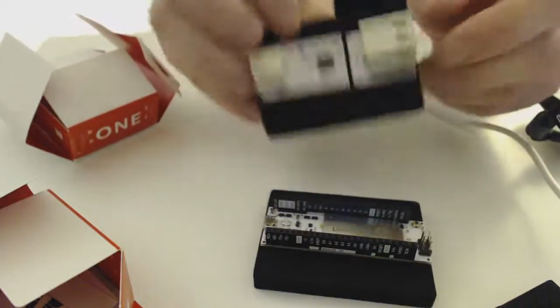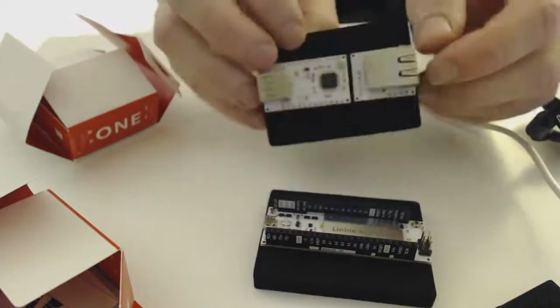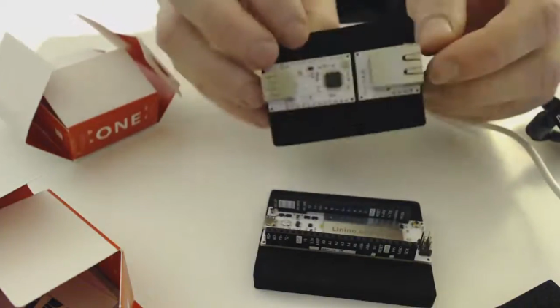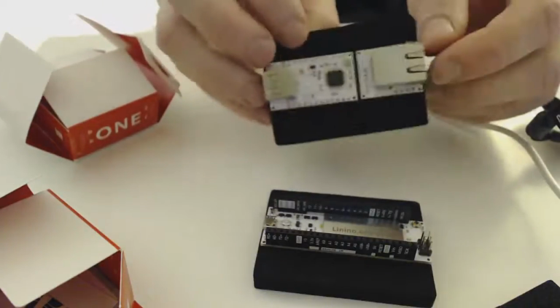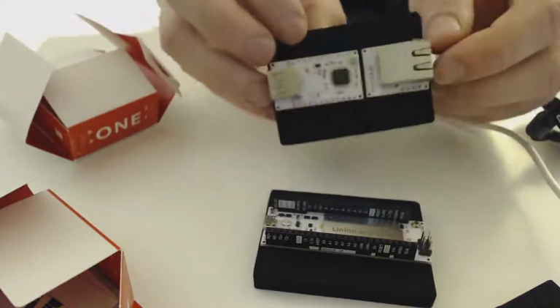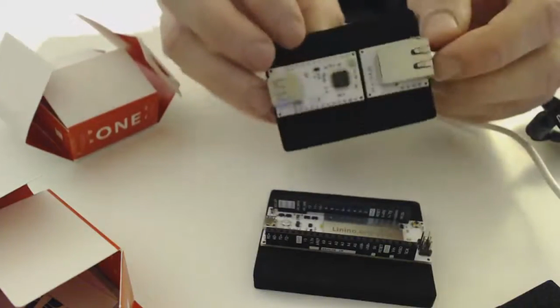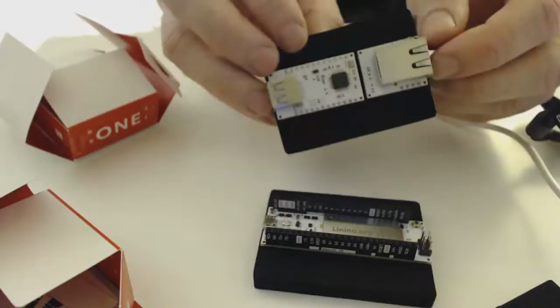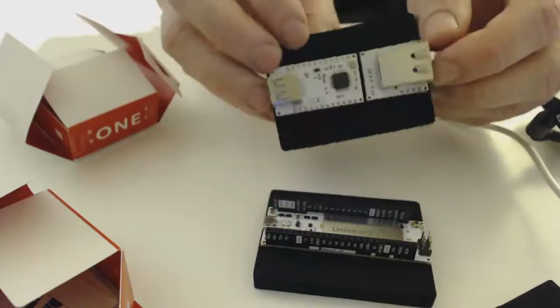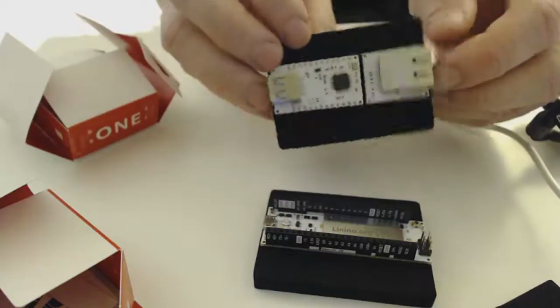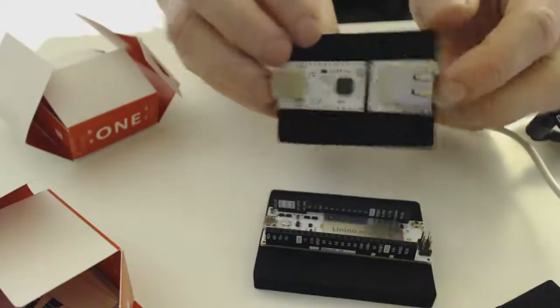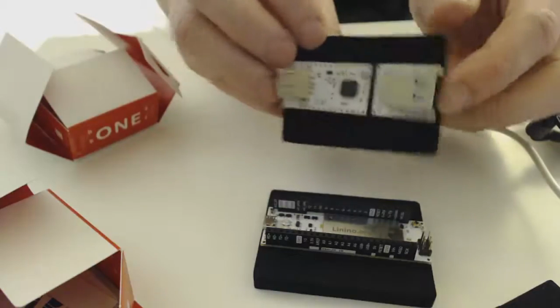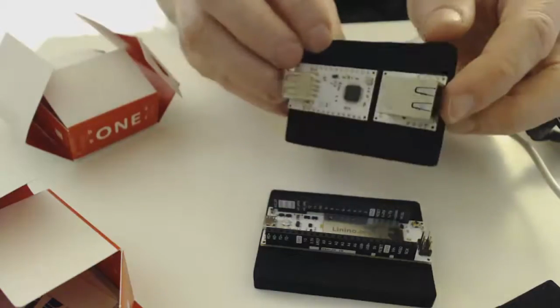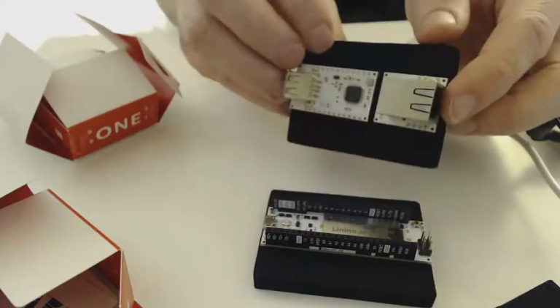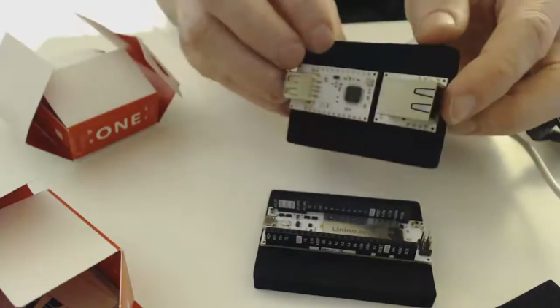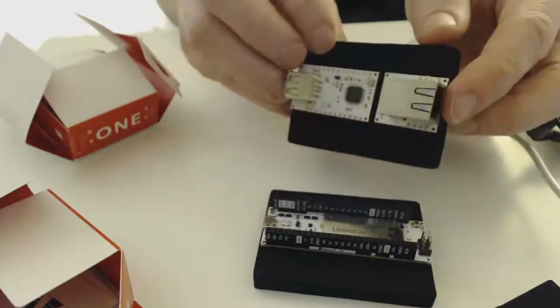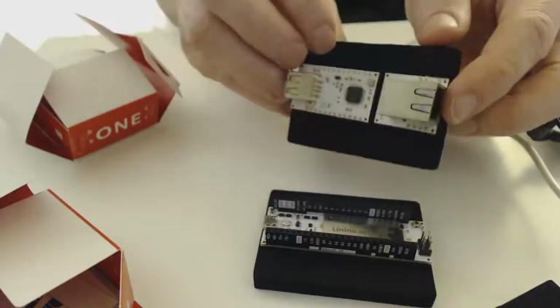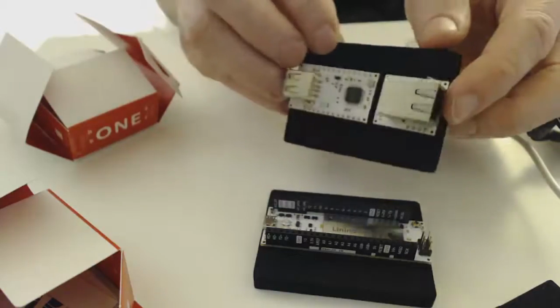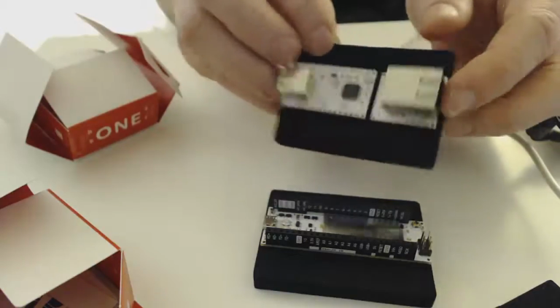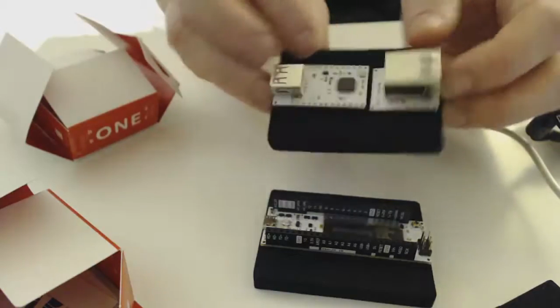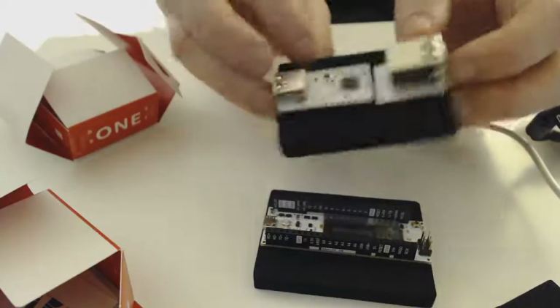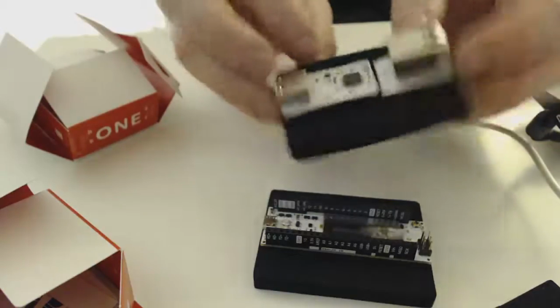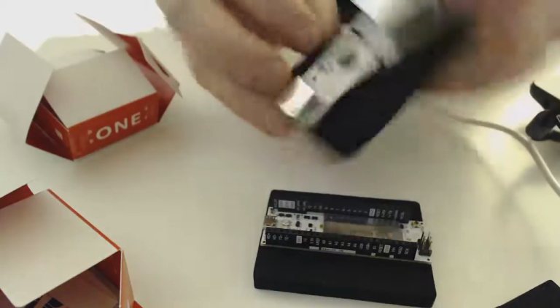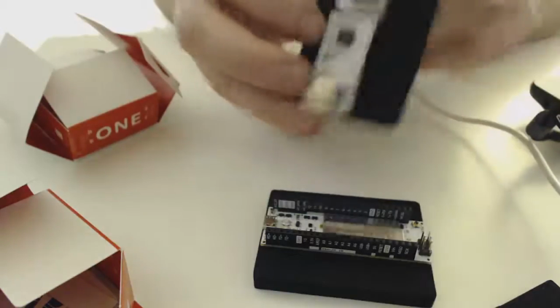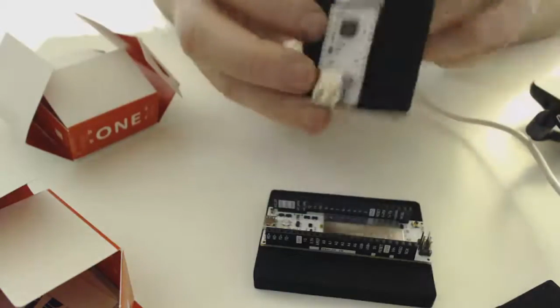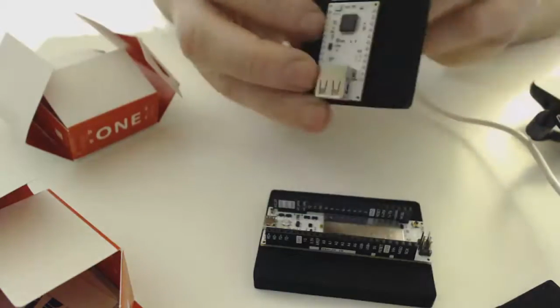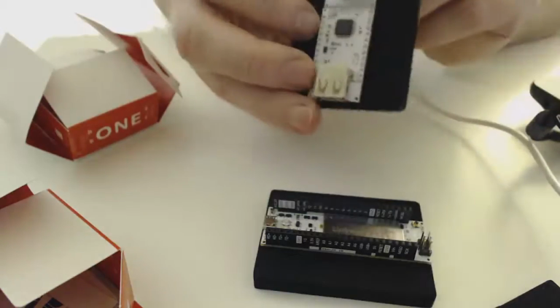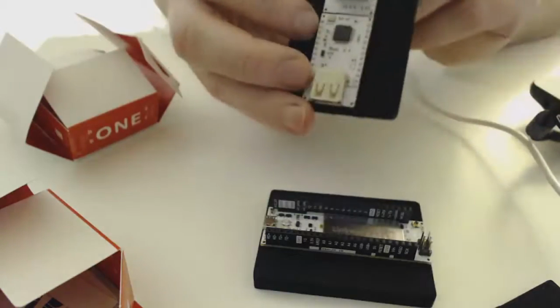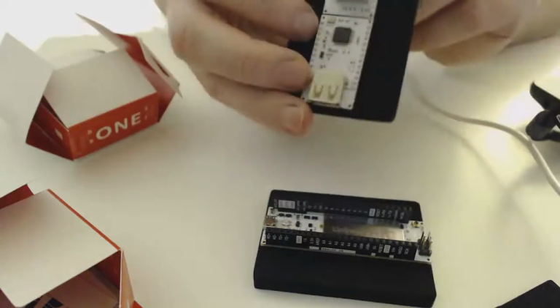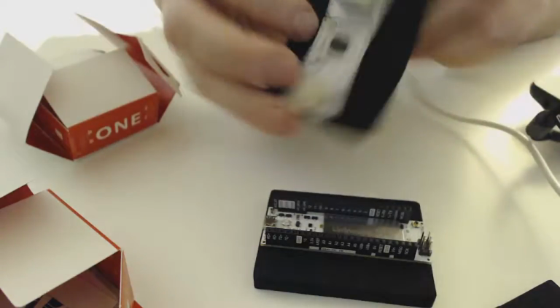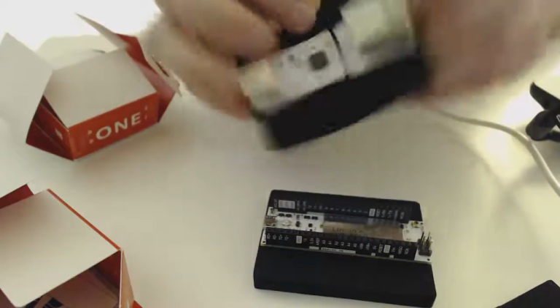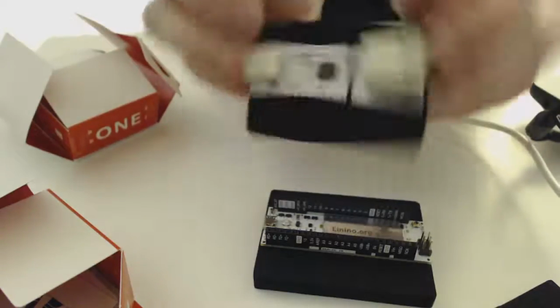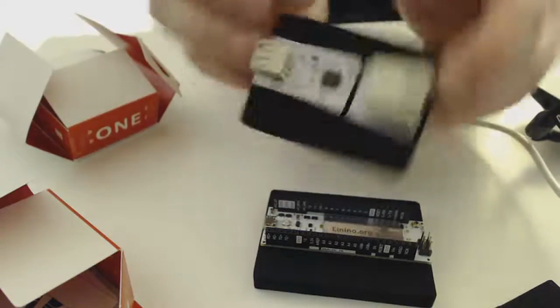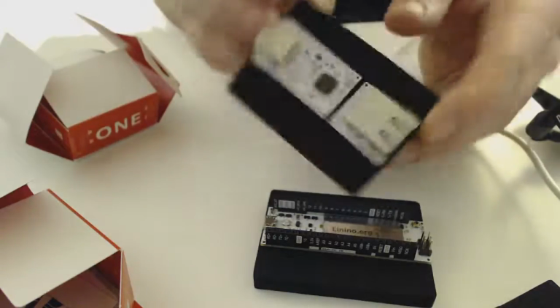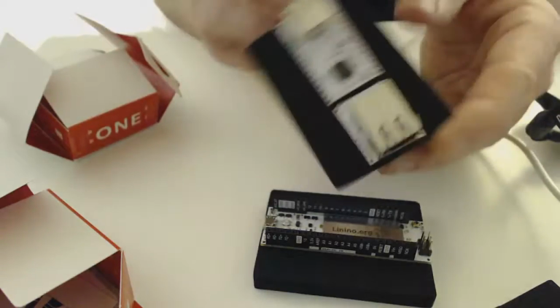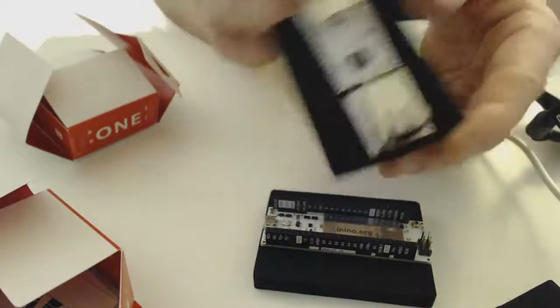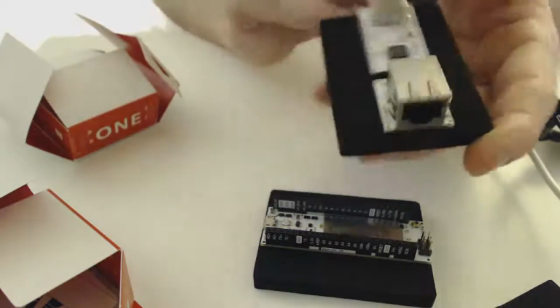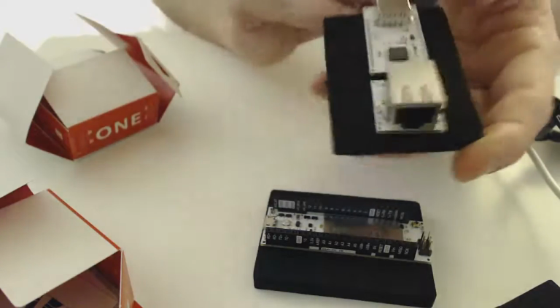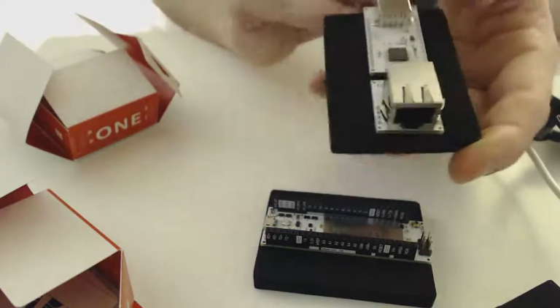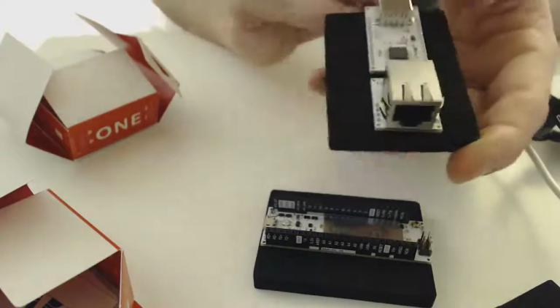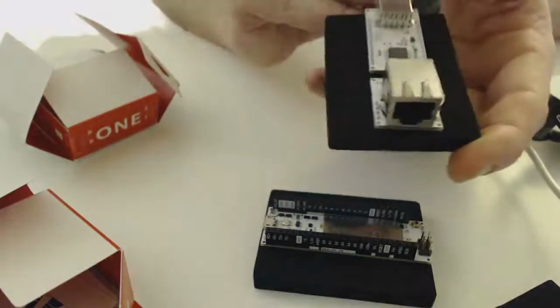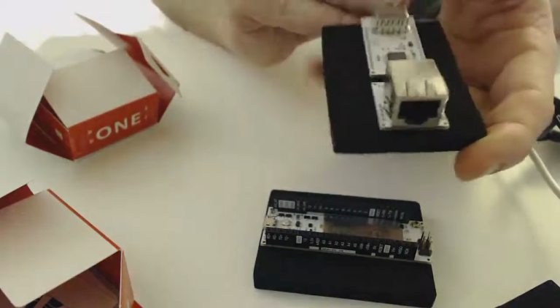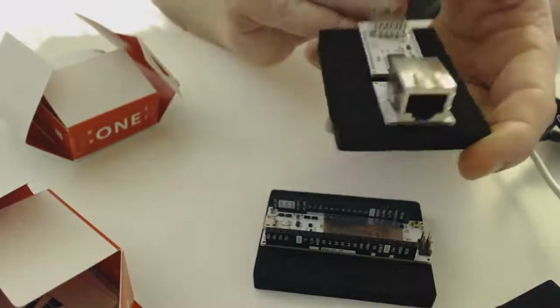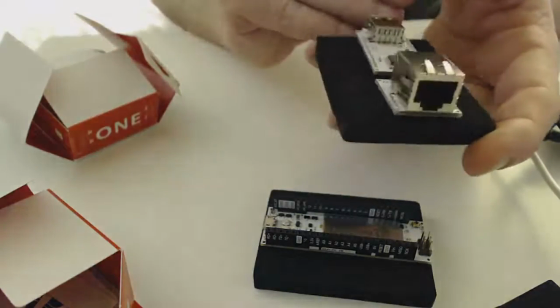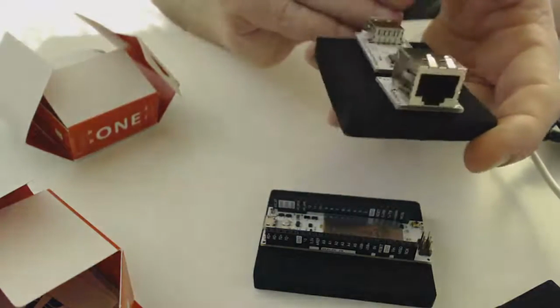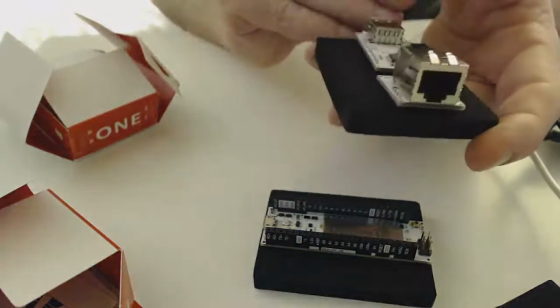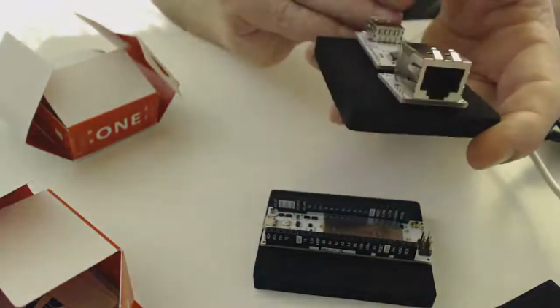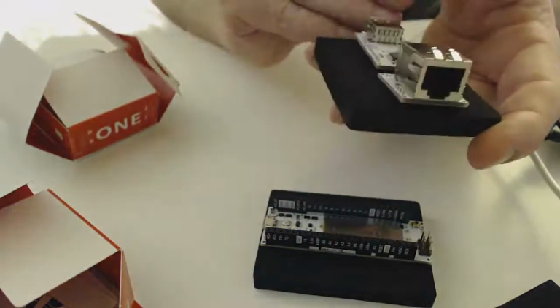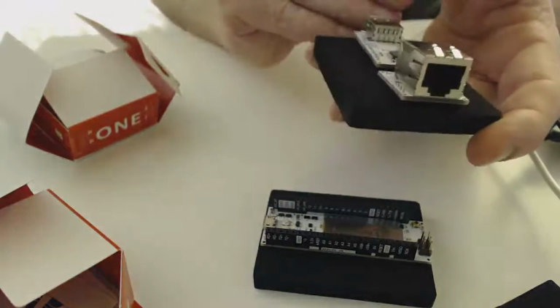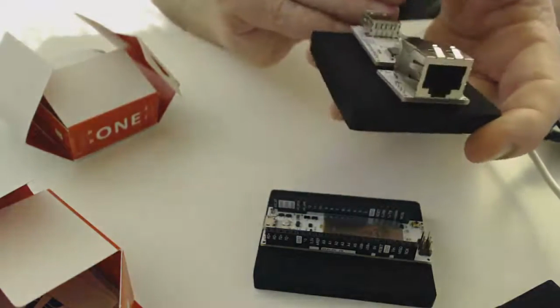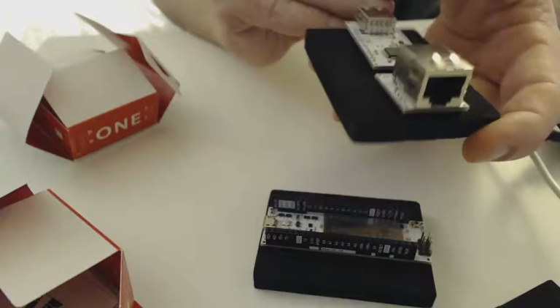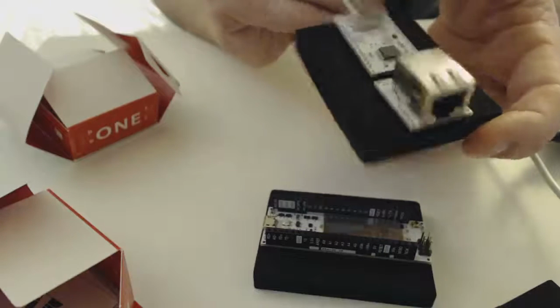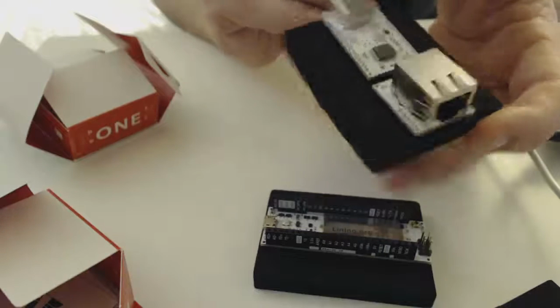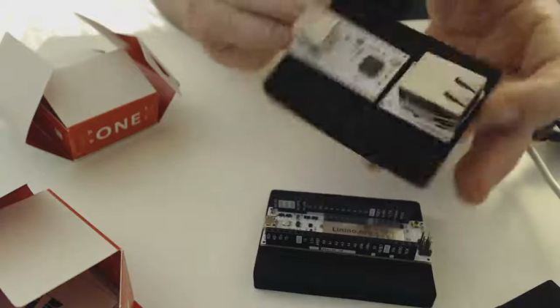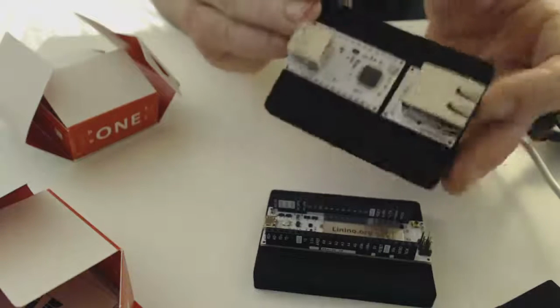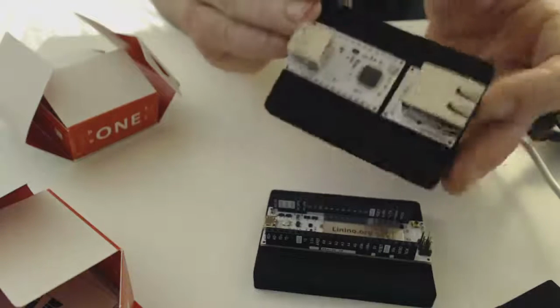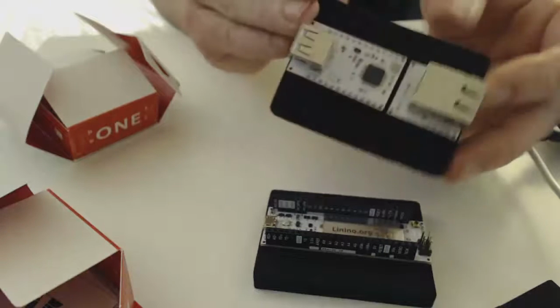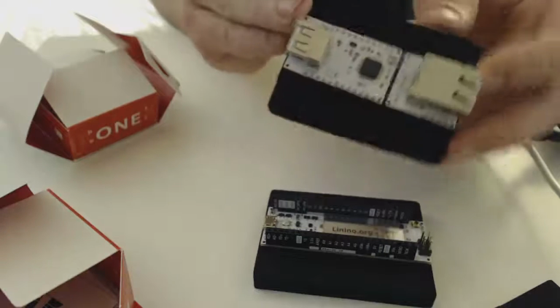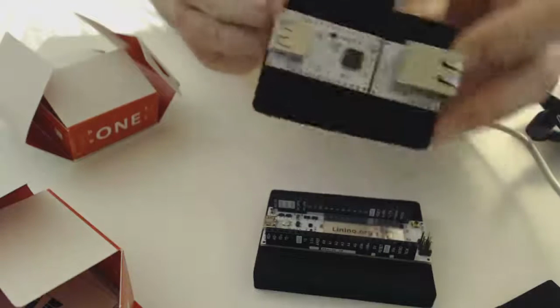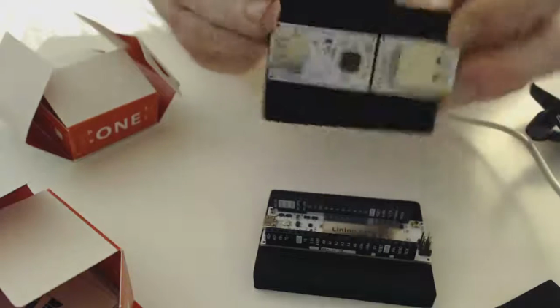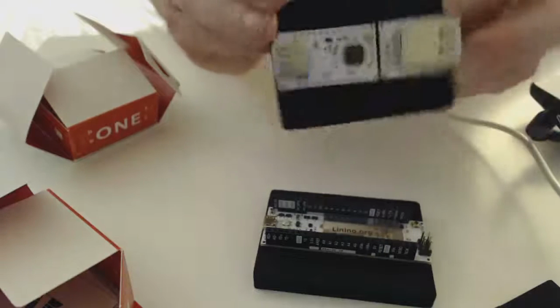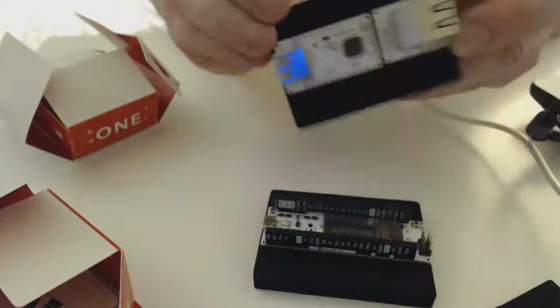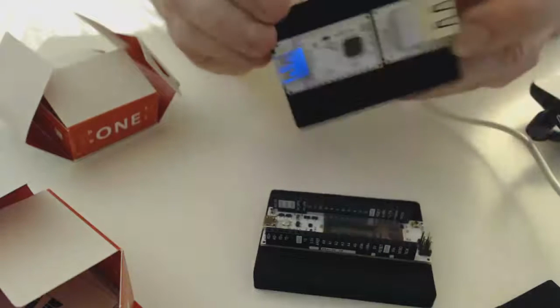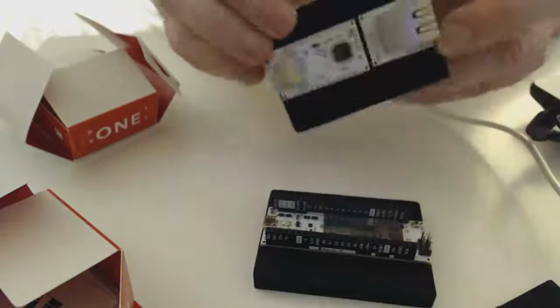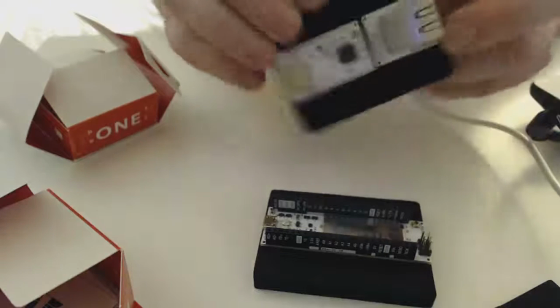Okay, so as part of the next section, I'm going to hook this up and show you how to connect to your PC.